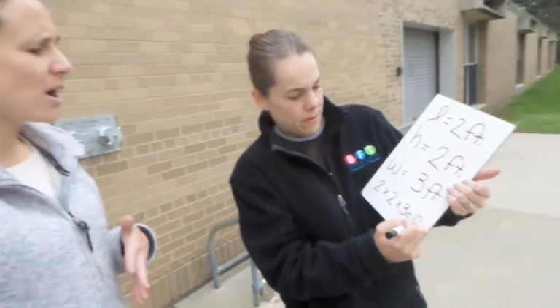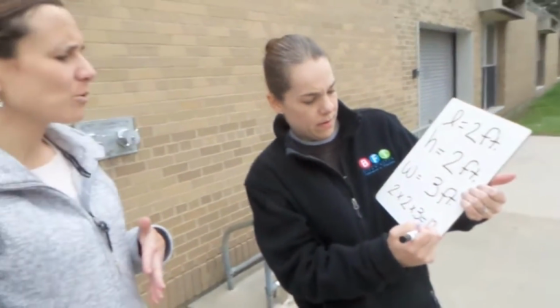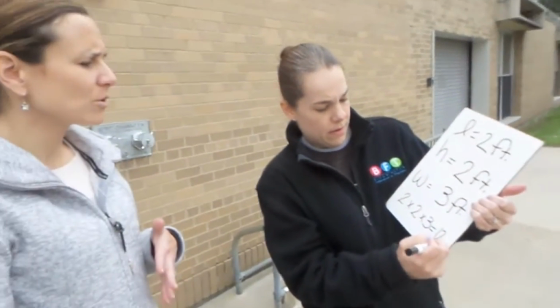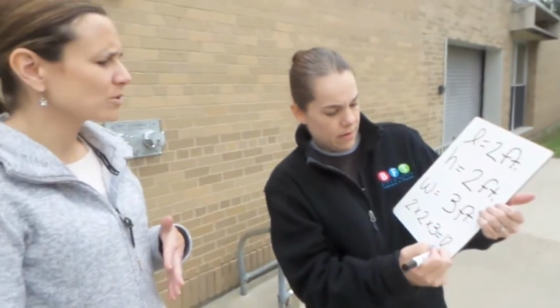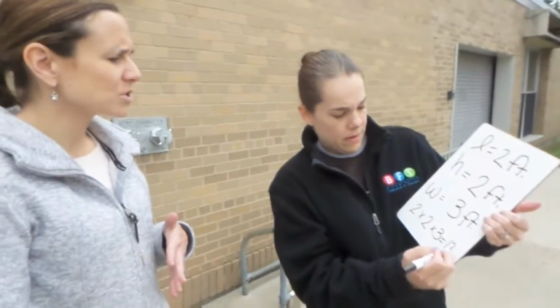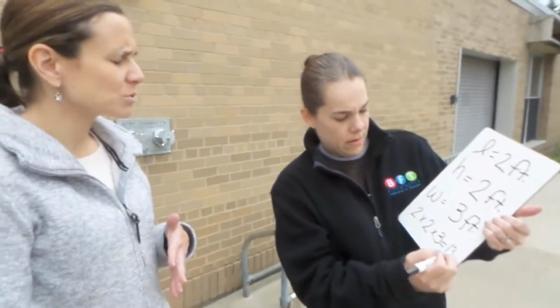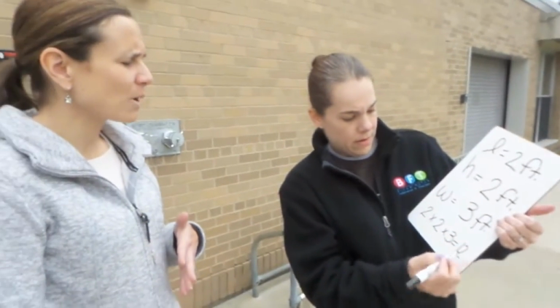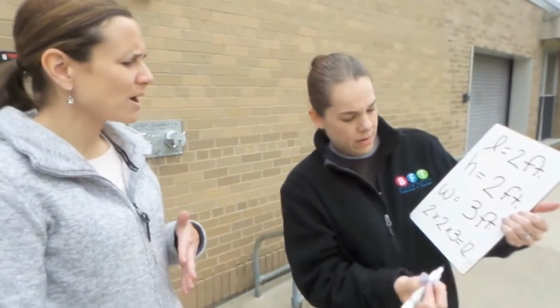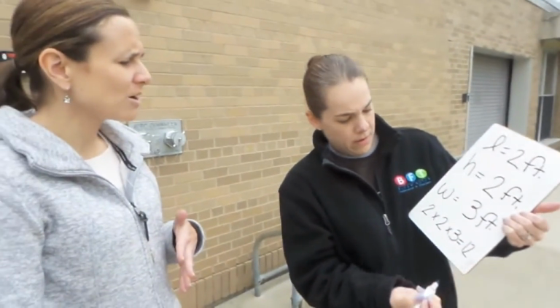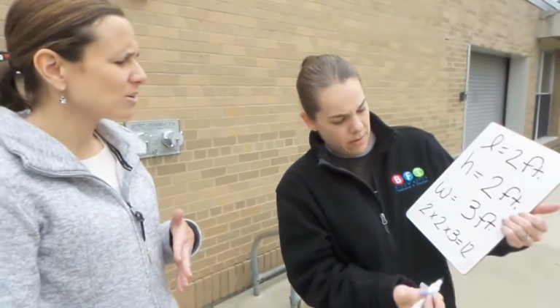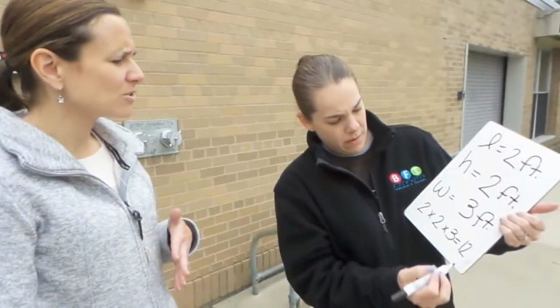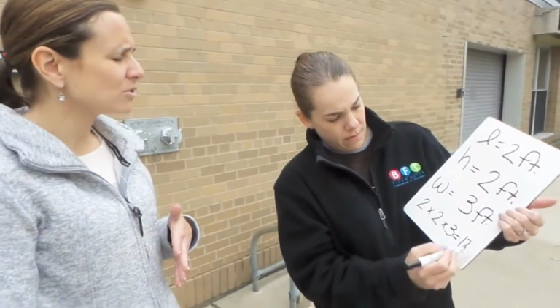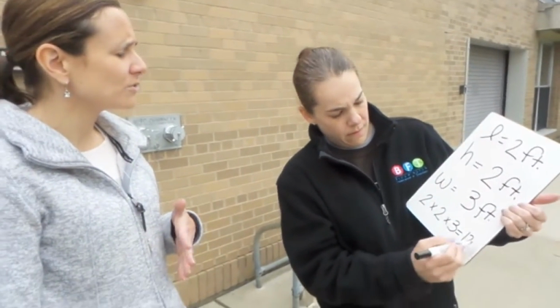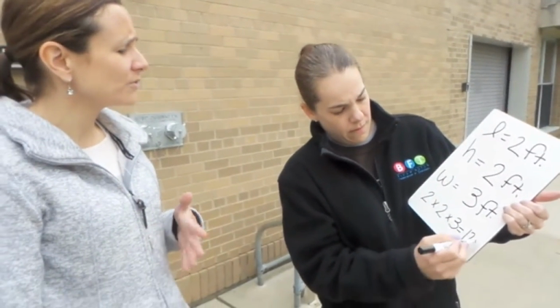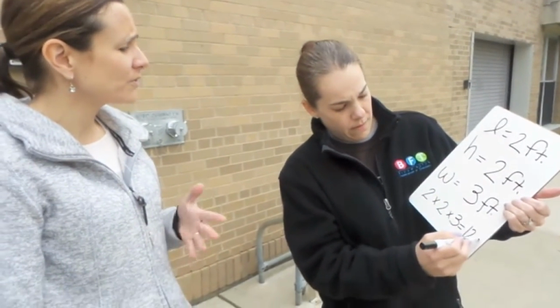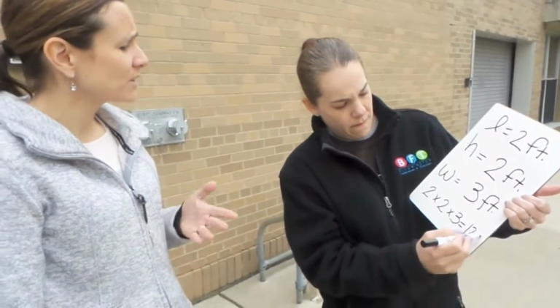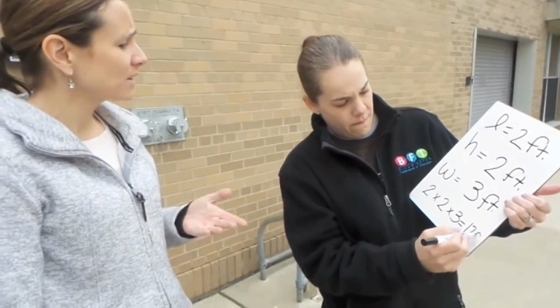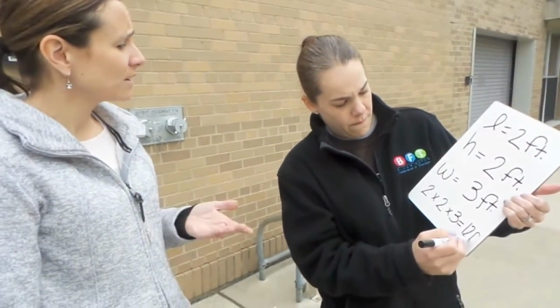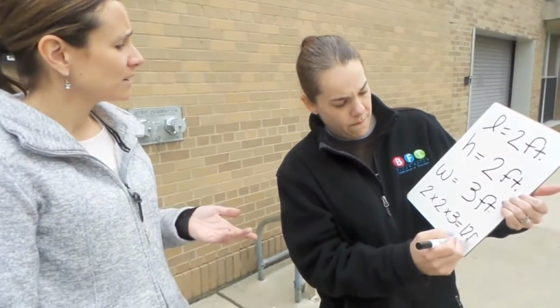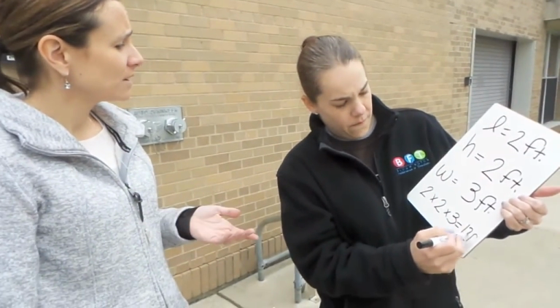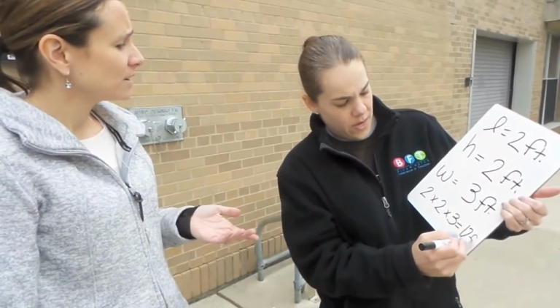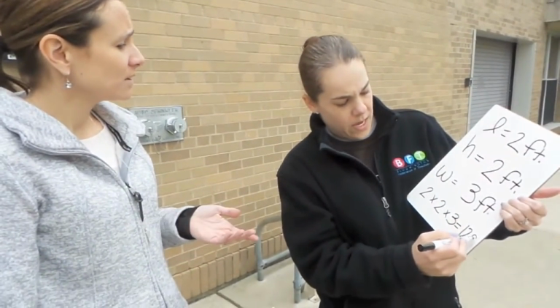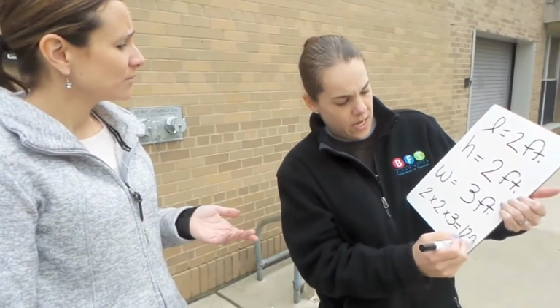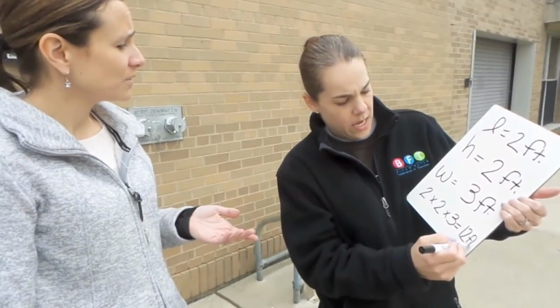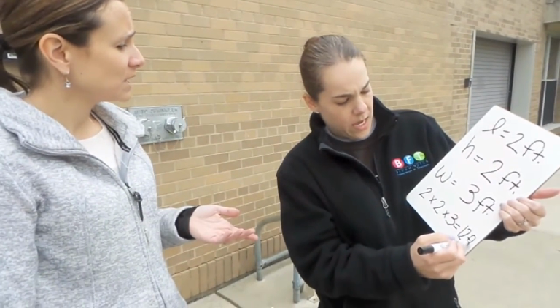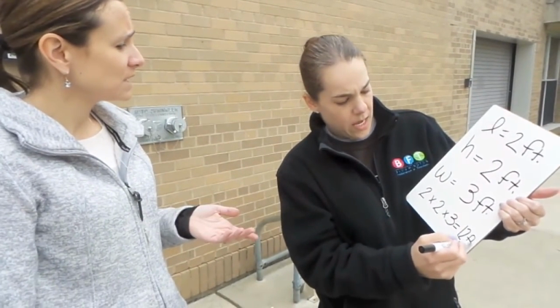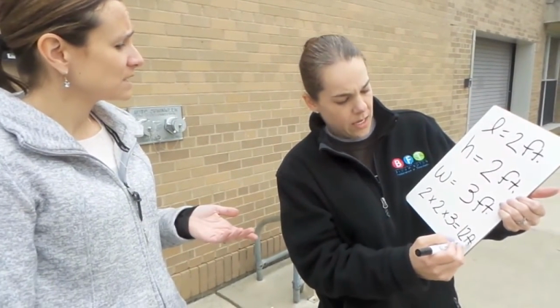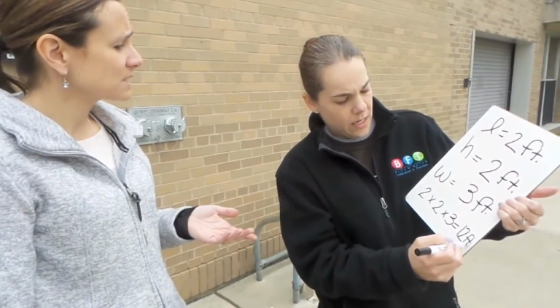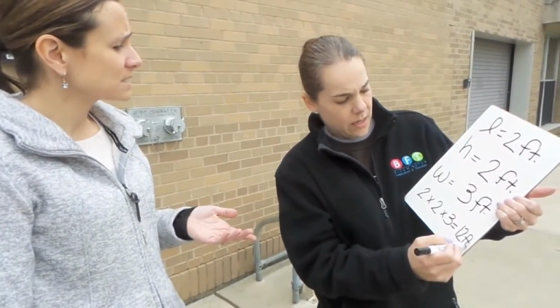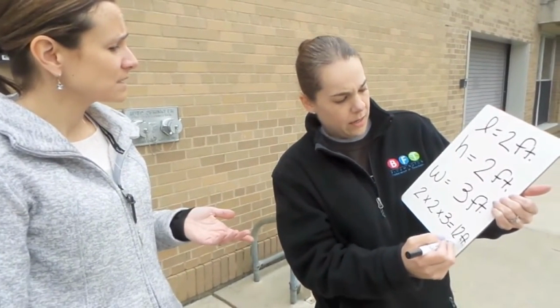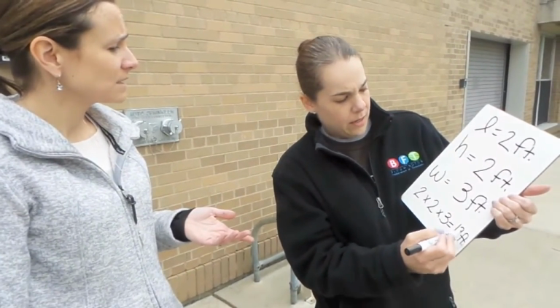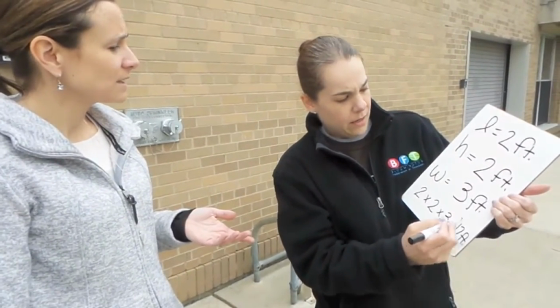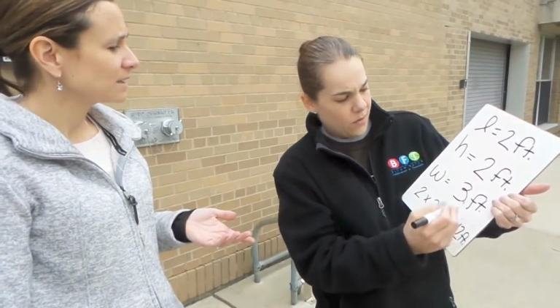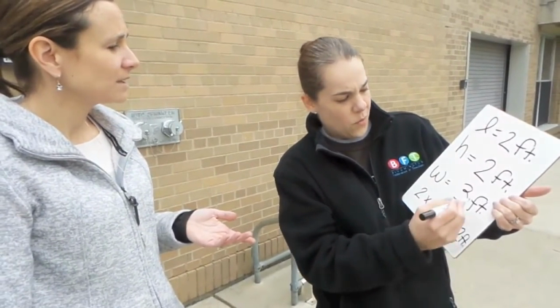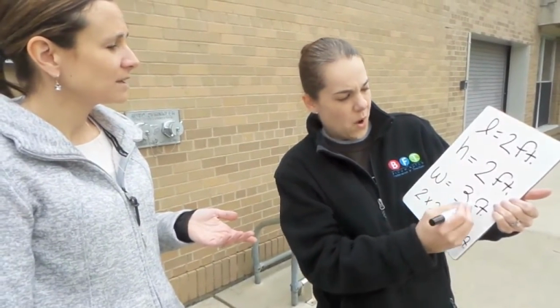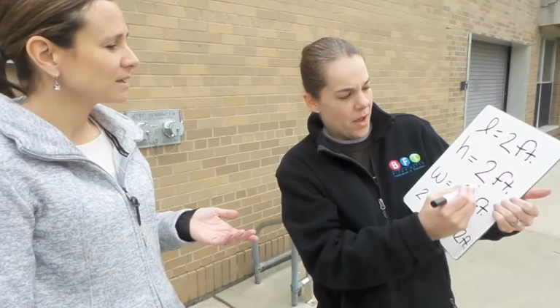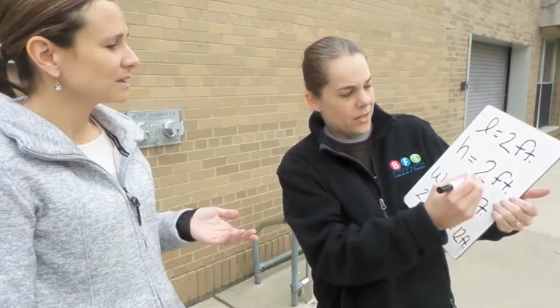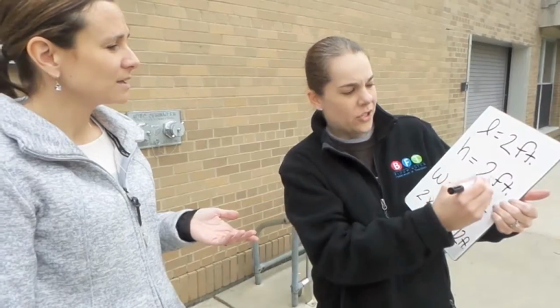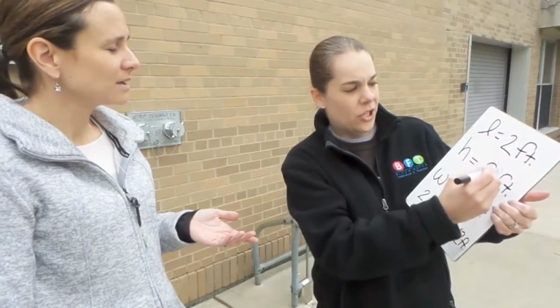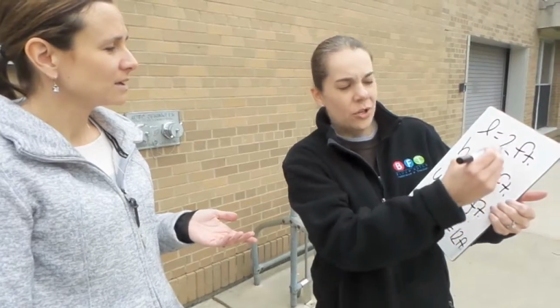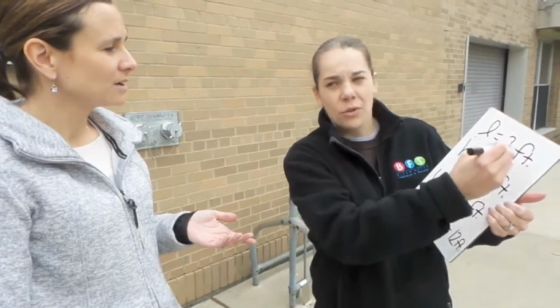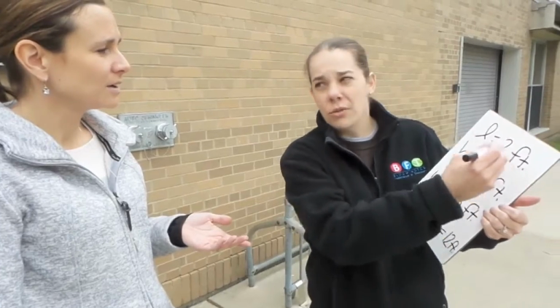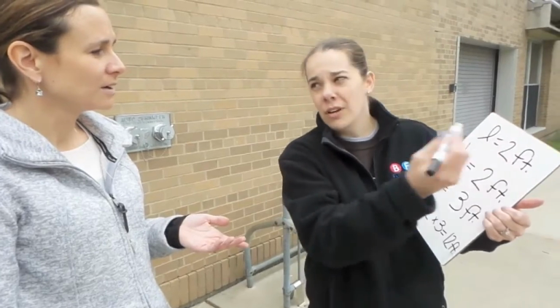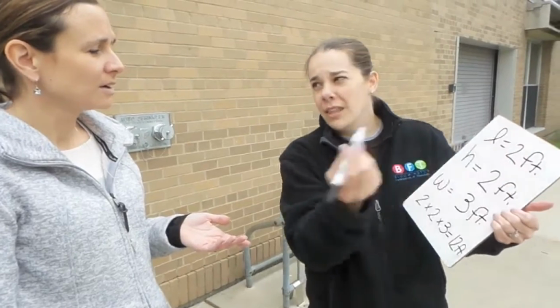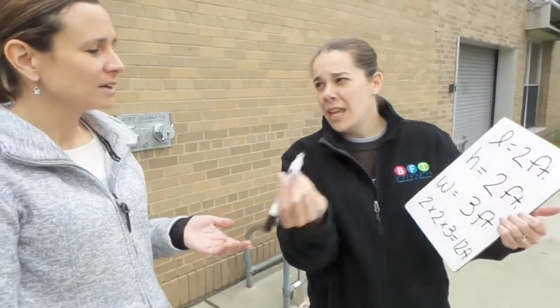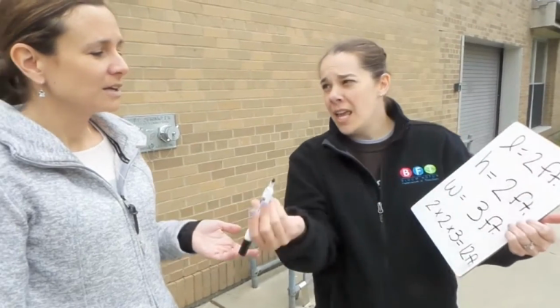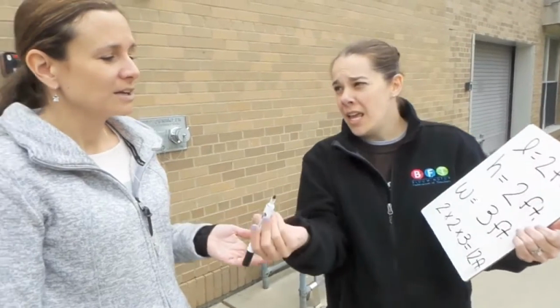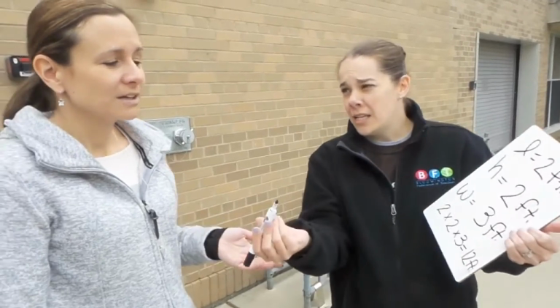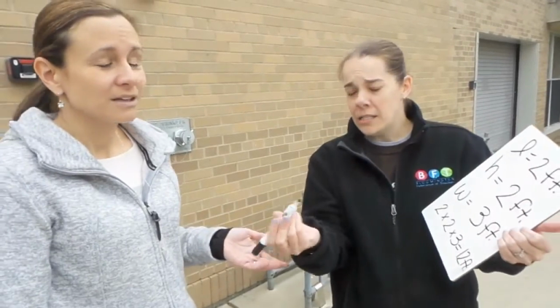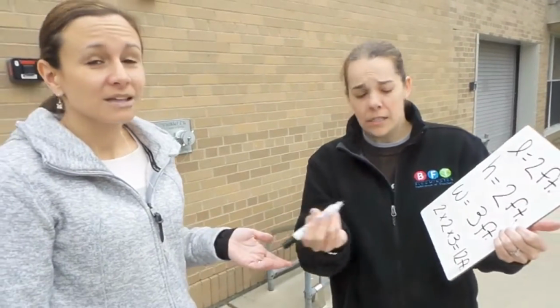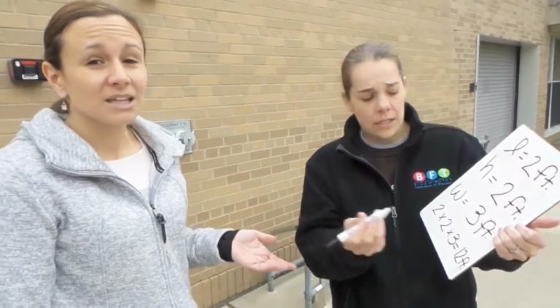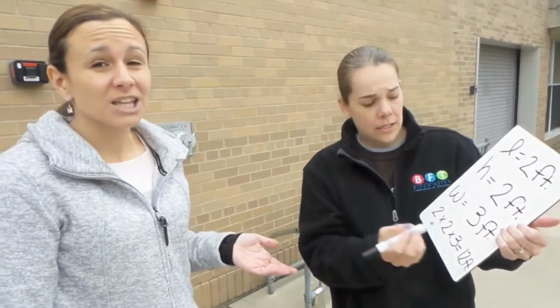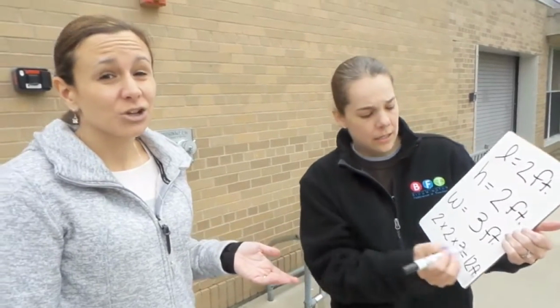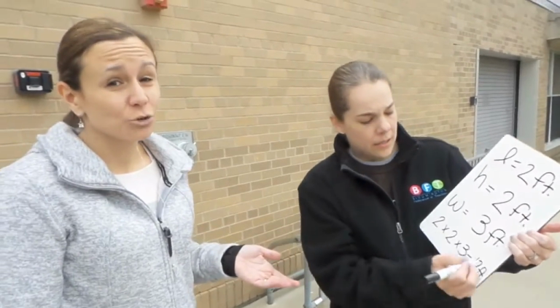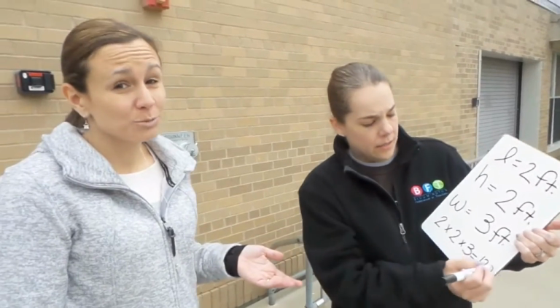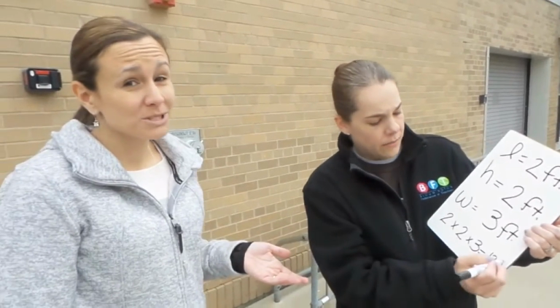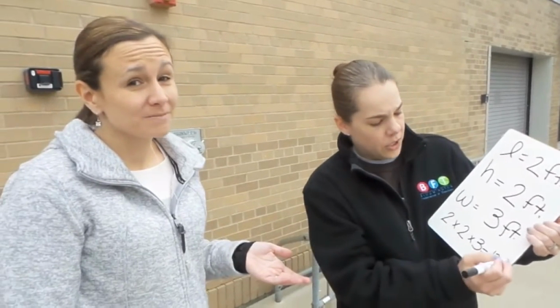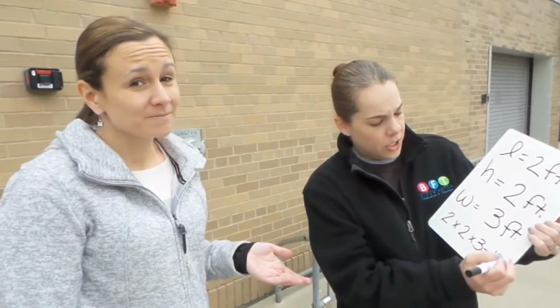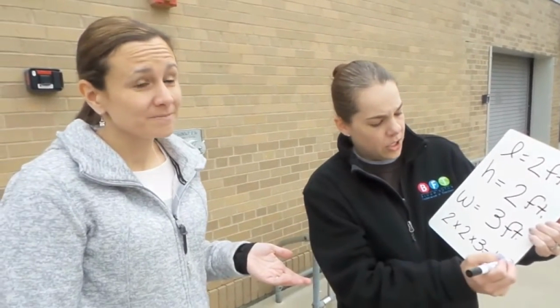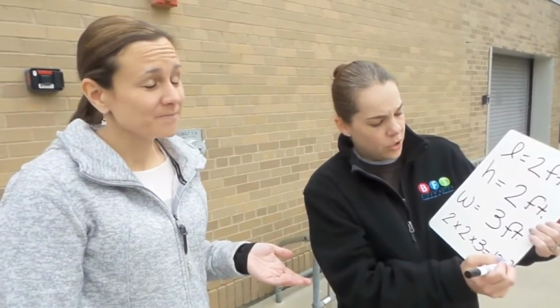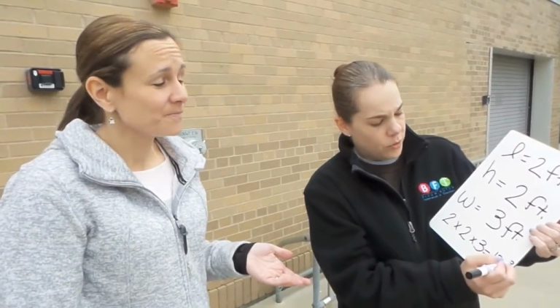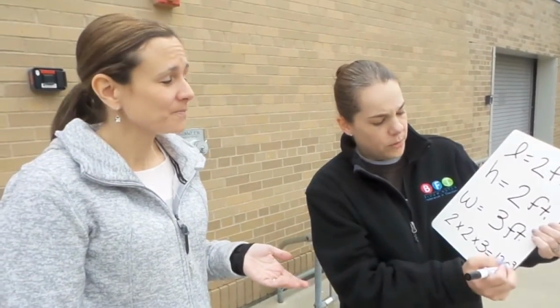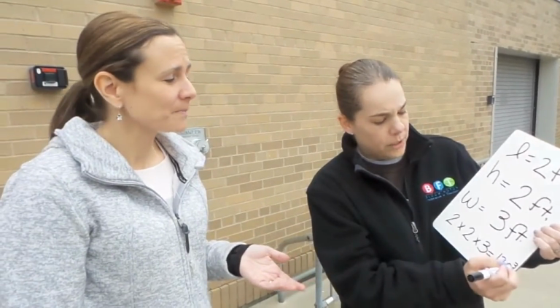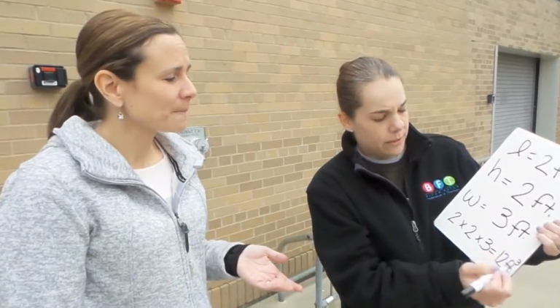But how? Twelve feet — feet — feet. One, two, three things. Cubed. Twelve cubic feet.